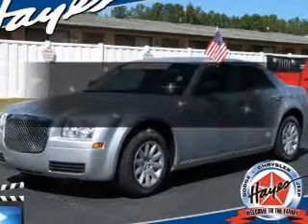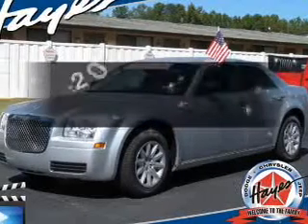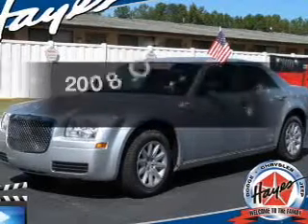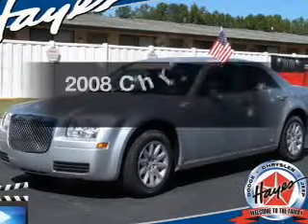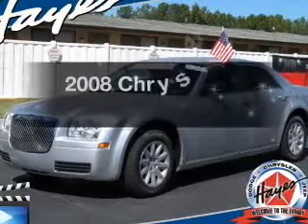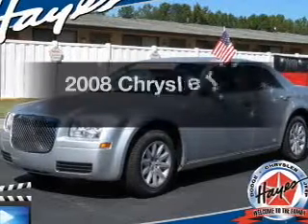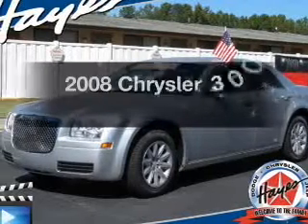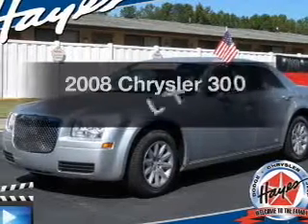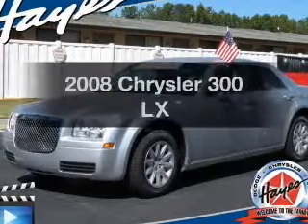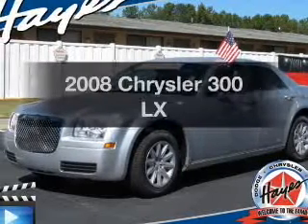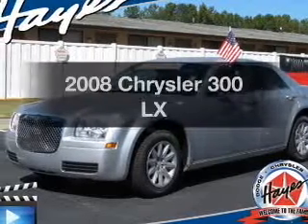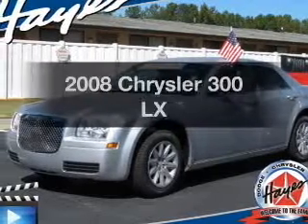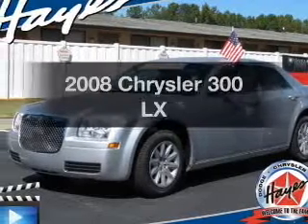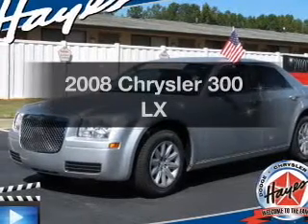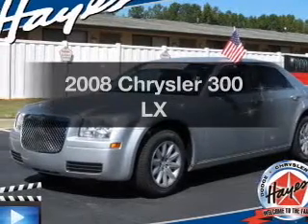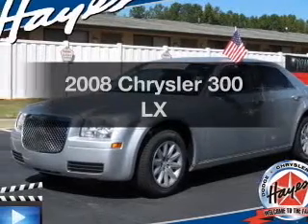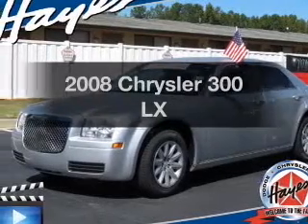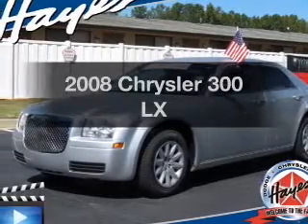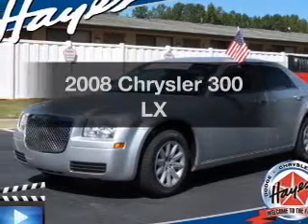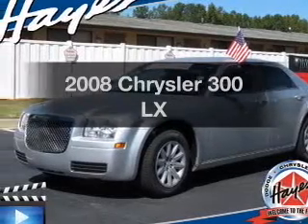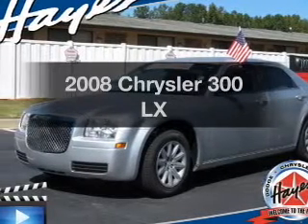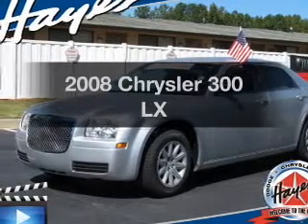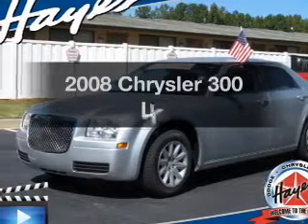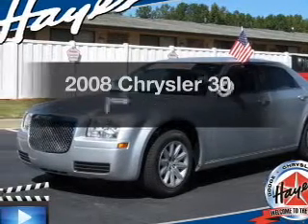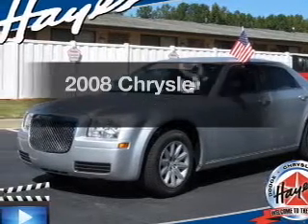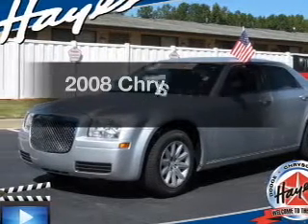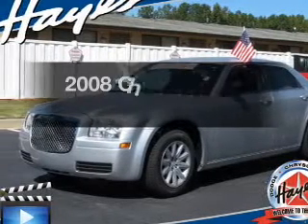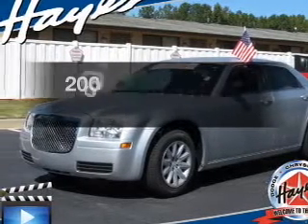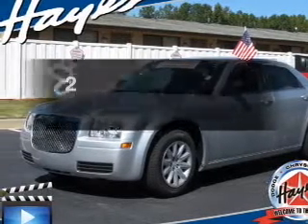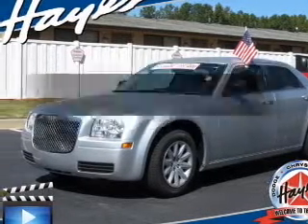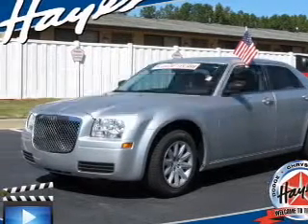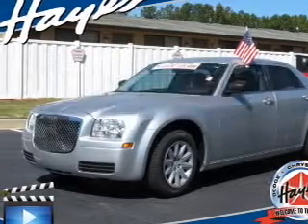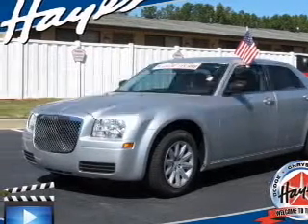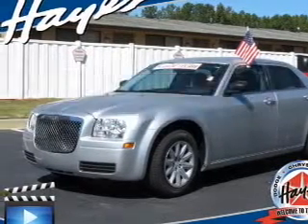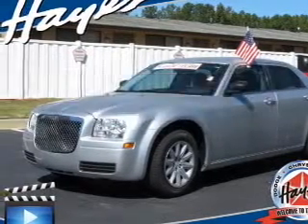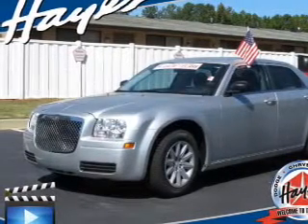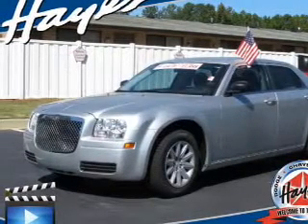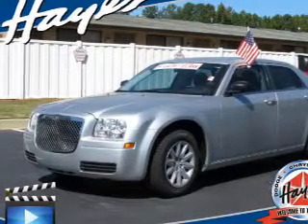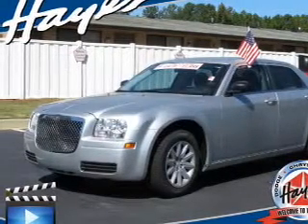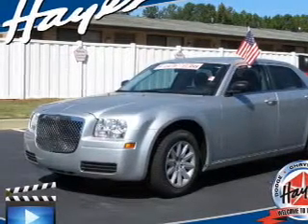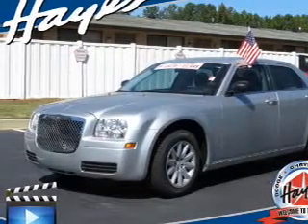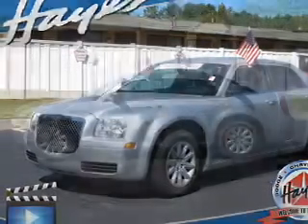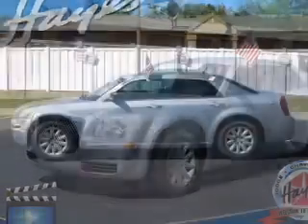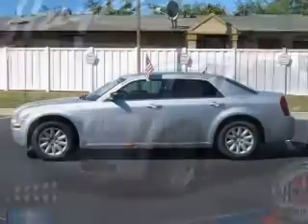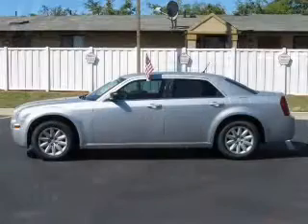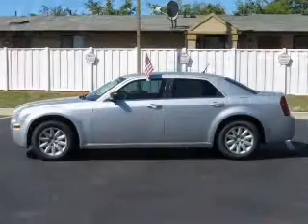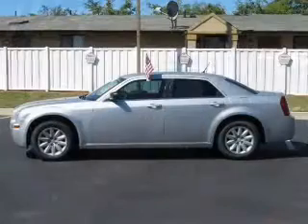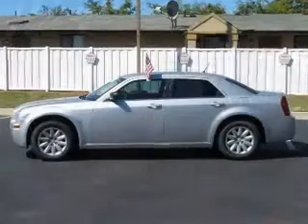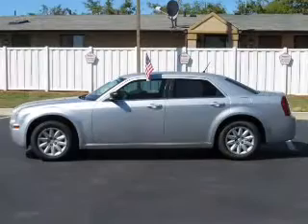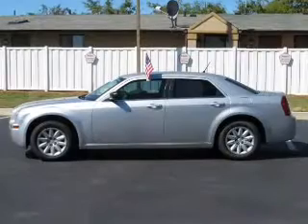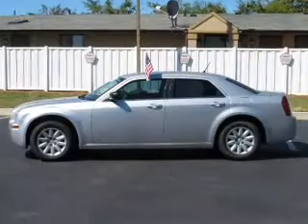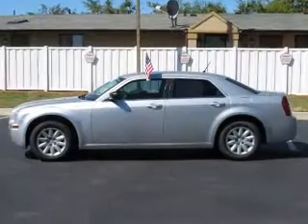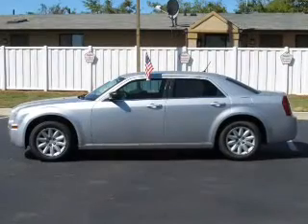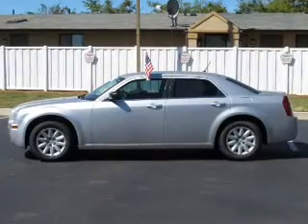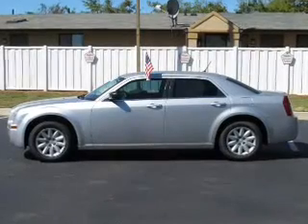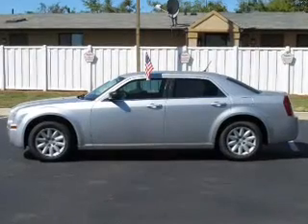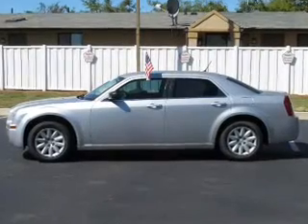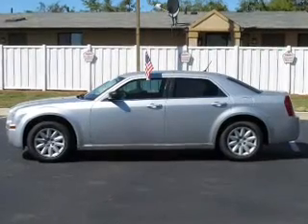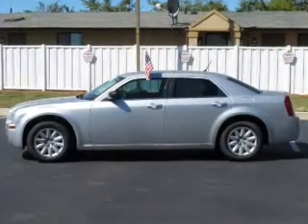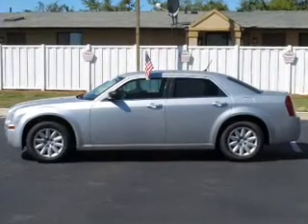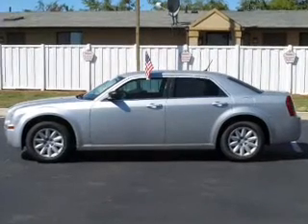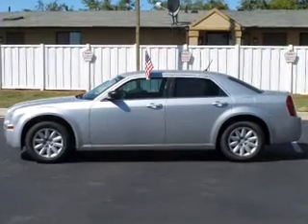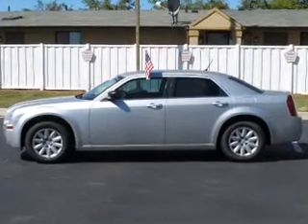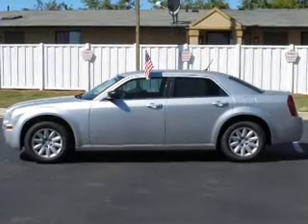Introducing the 2008 Chrysler 300. Travel the roads in style and comfort in this great vehicle.